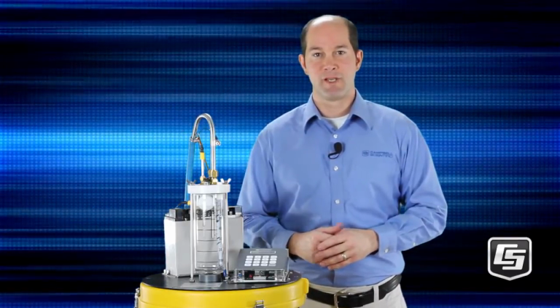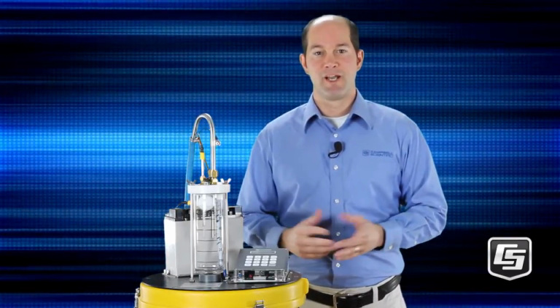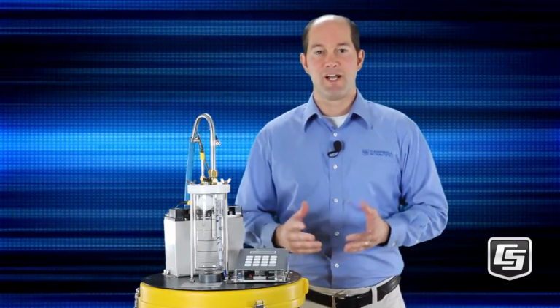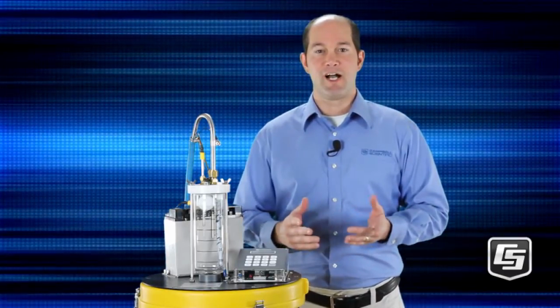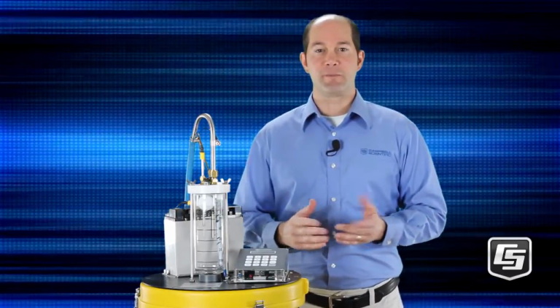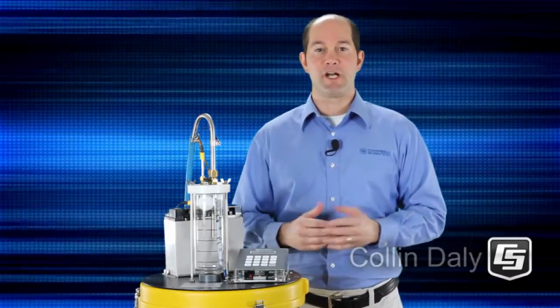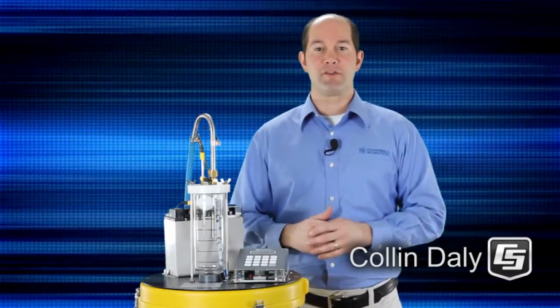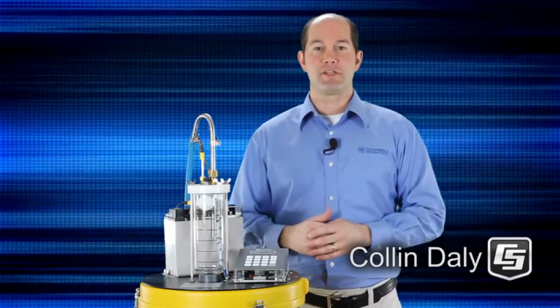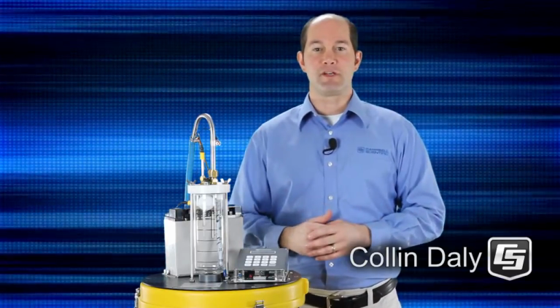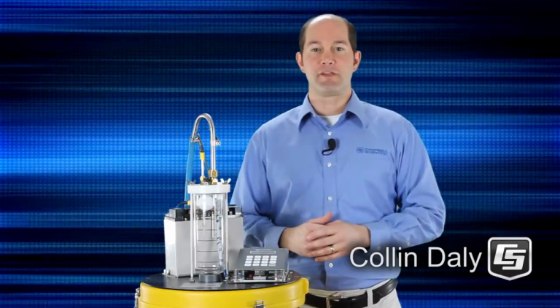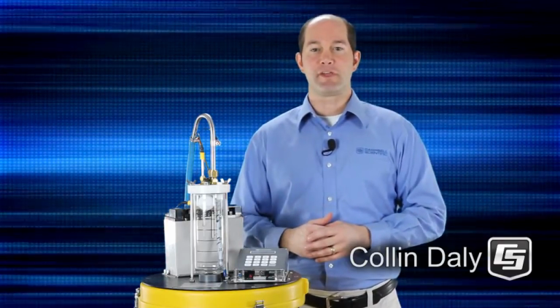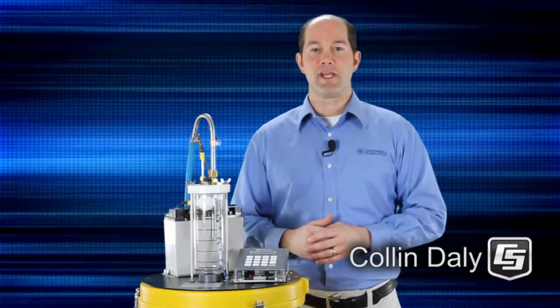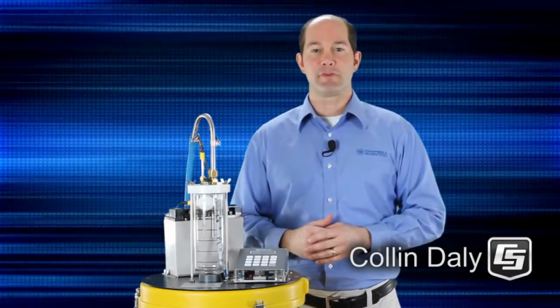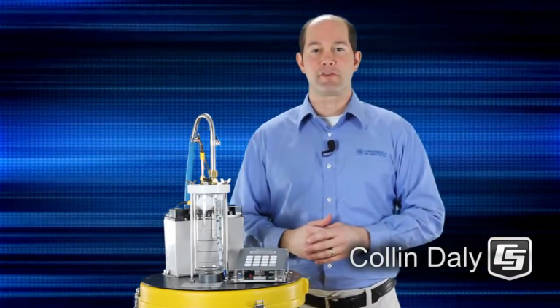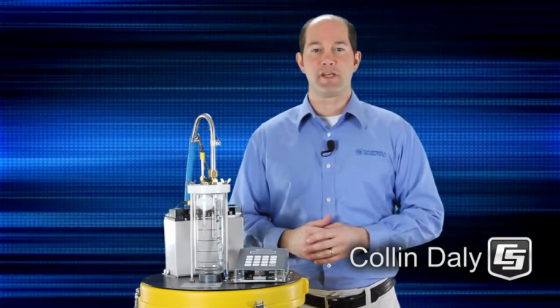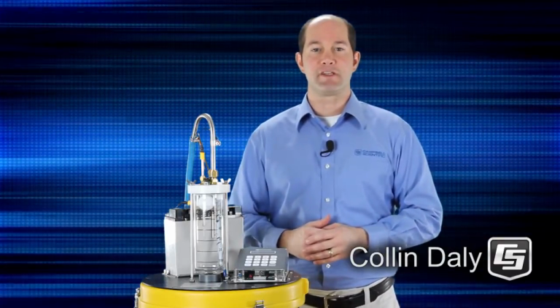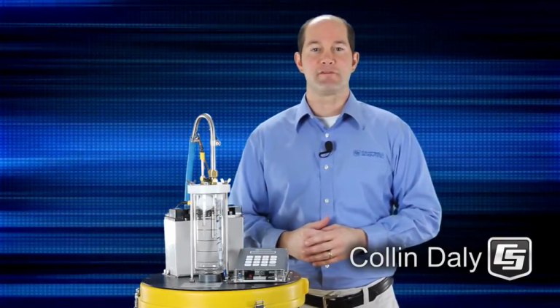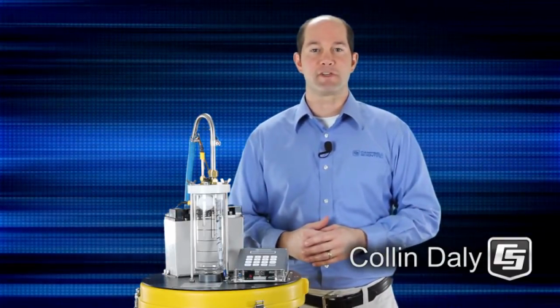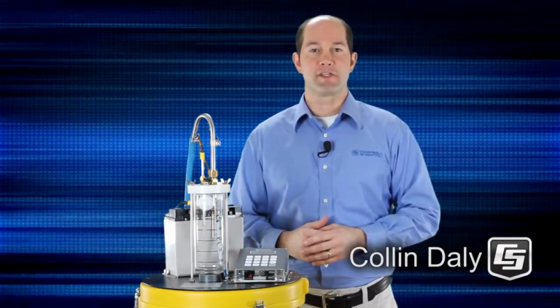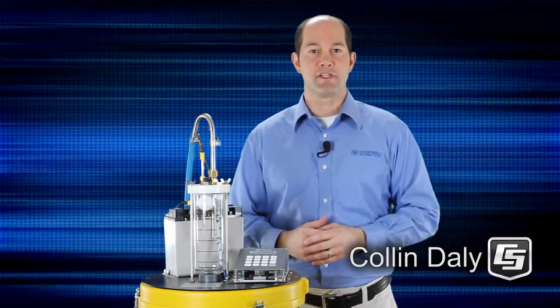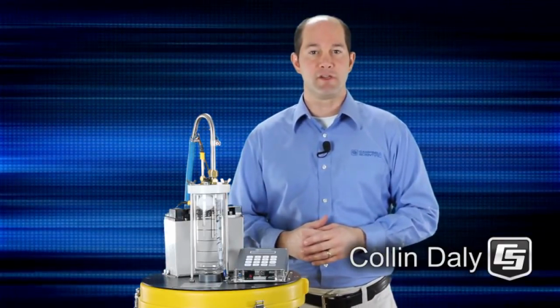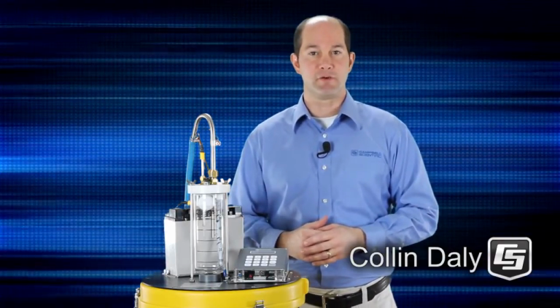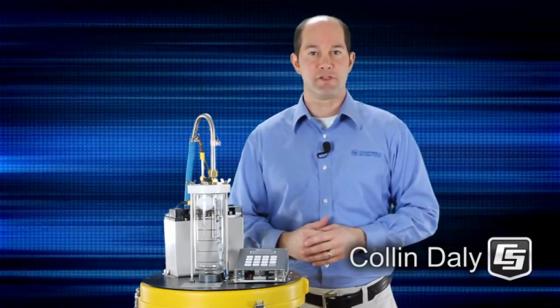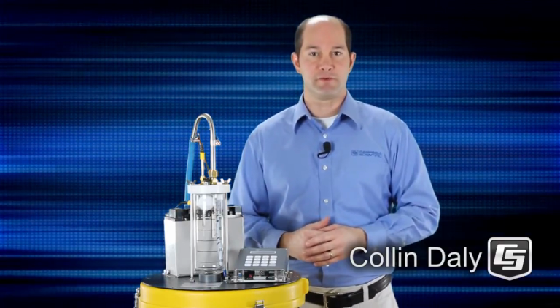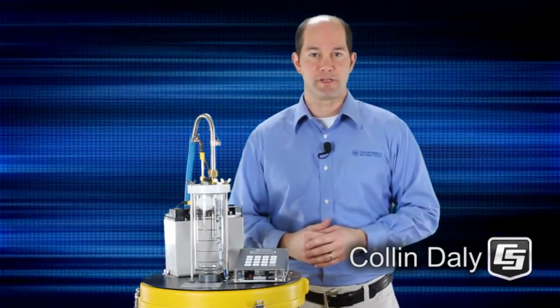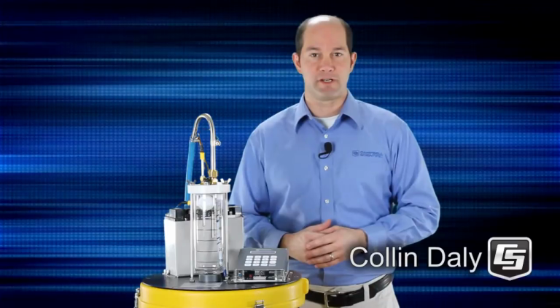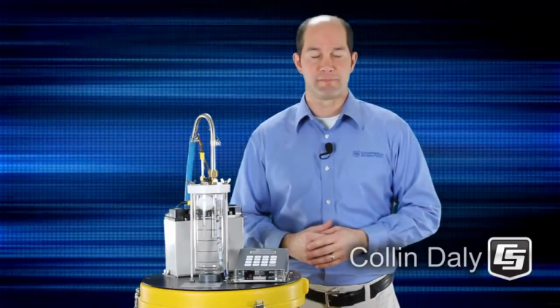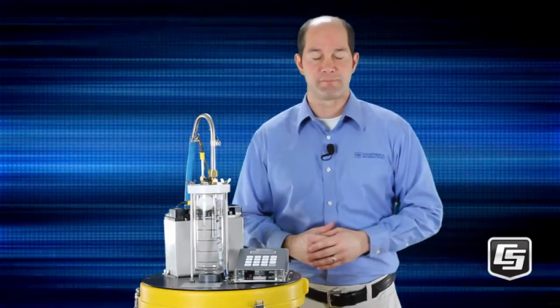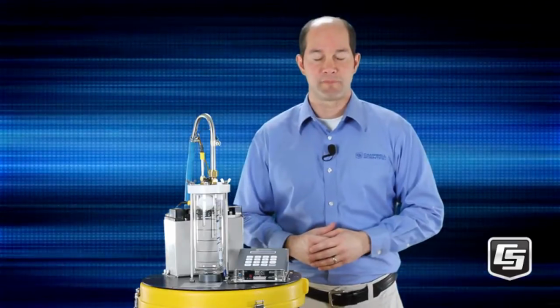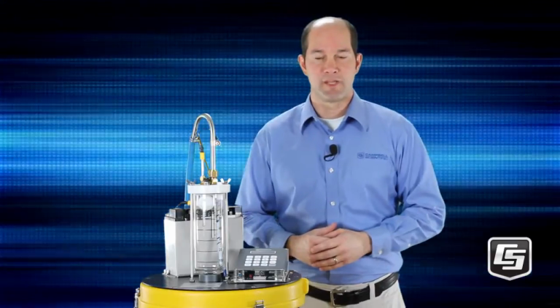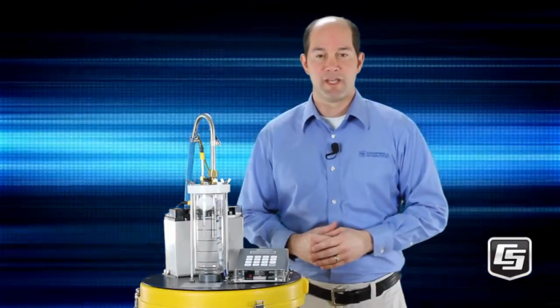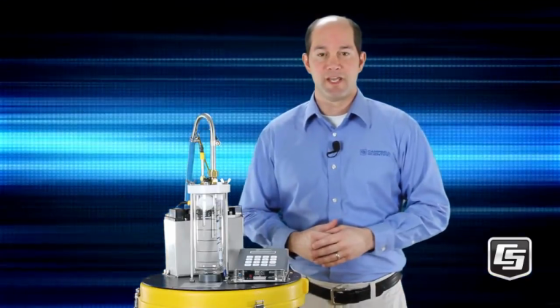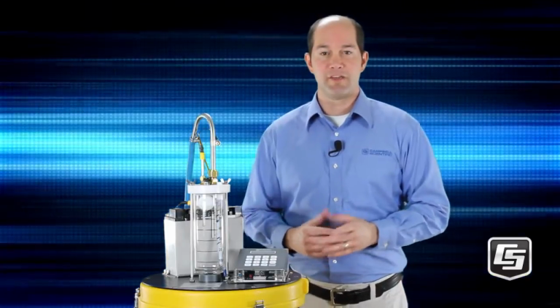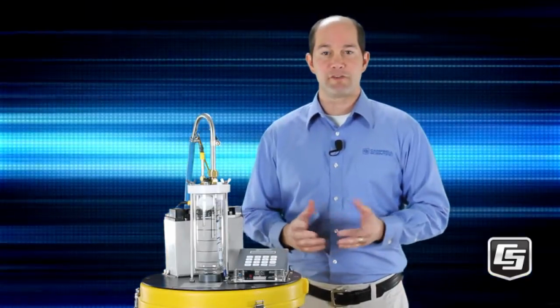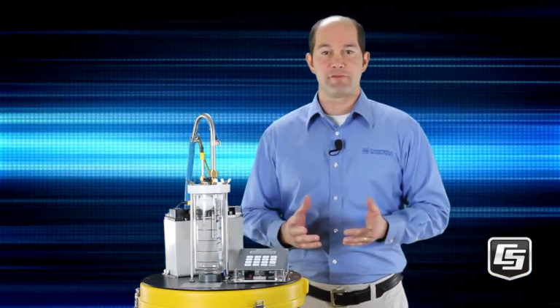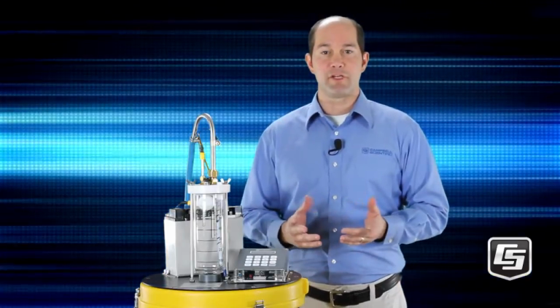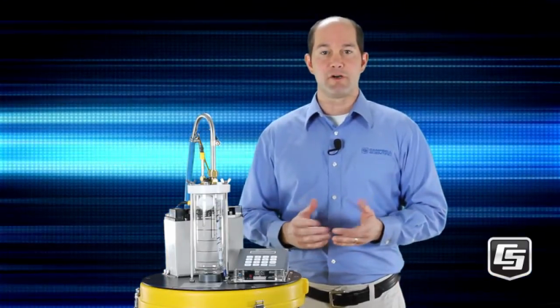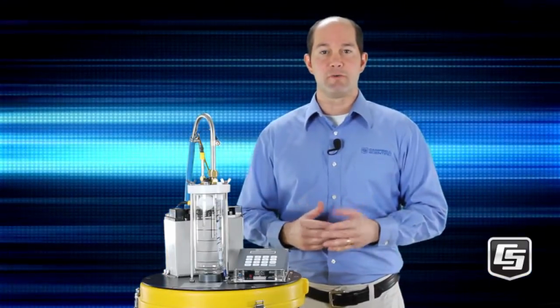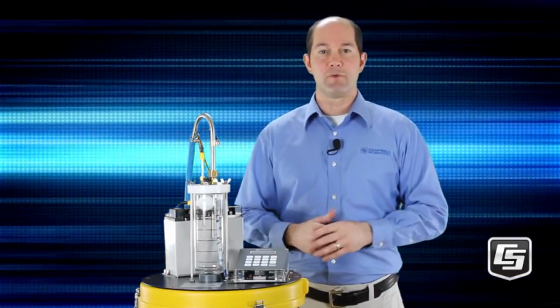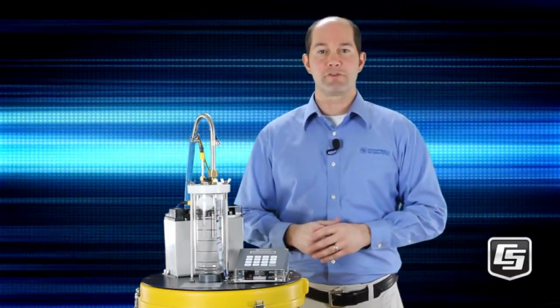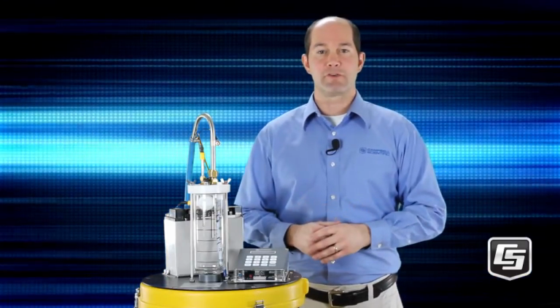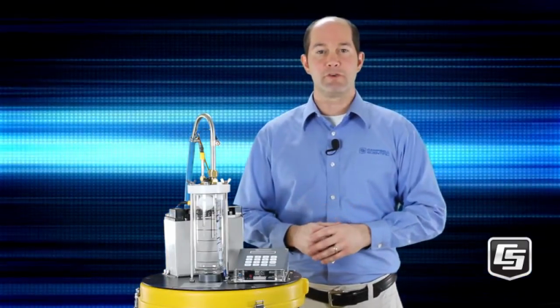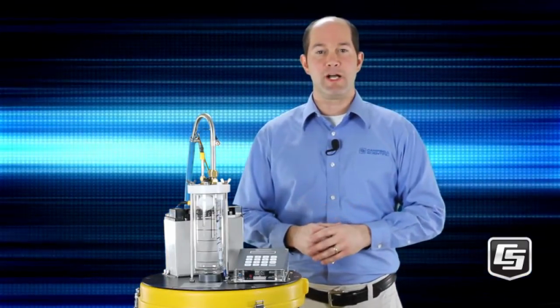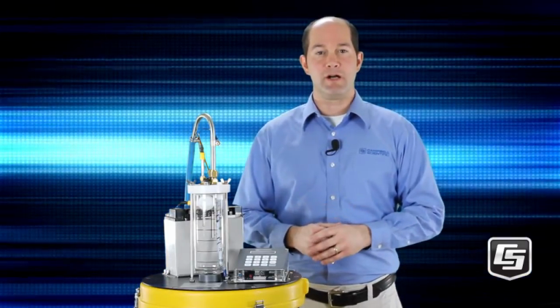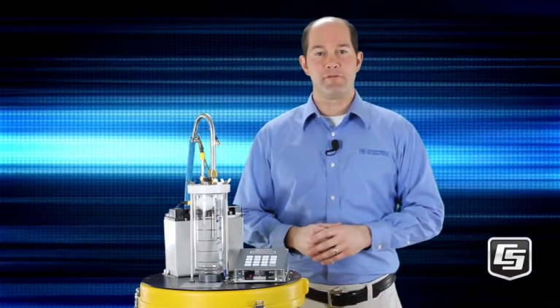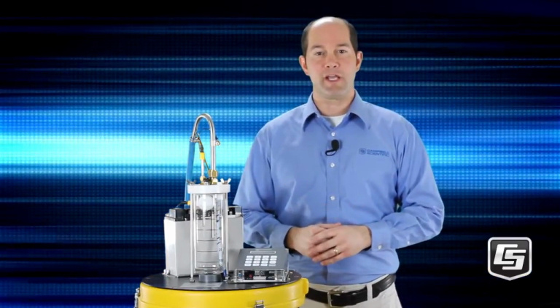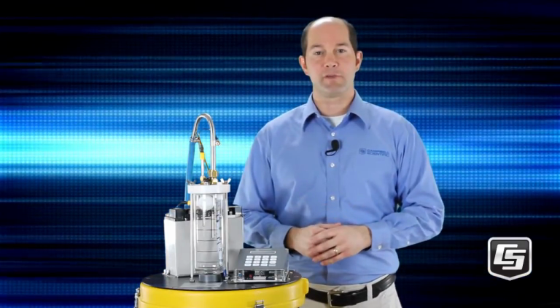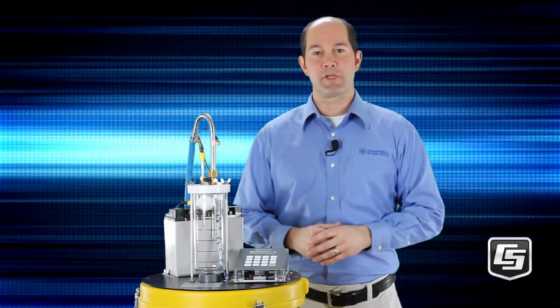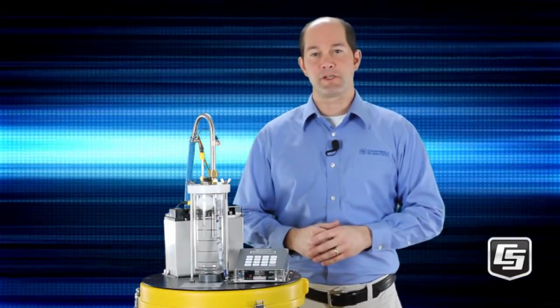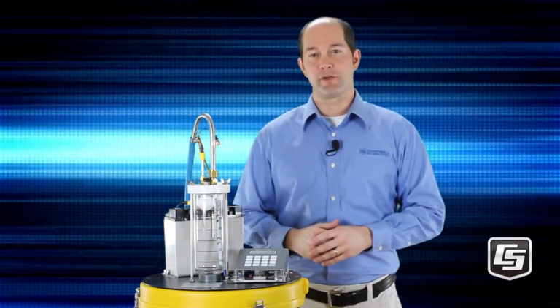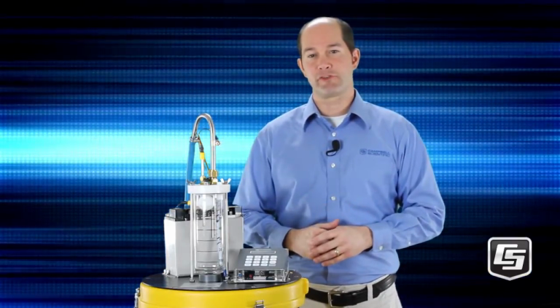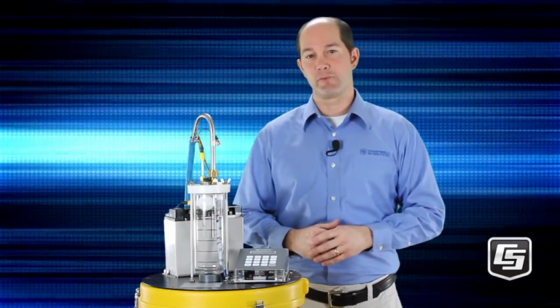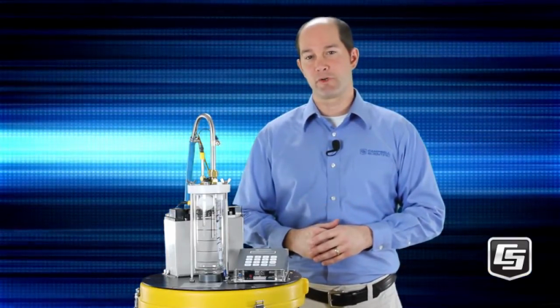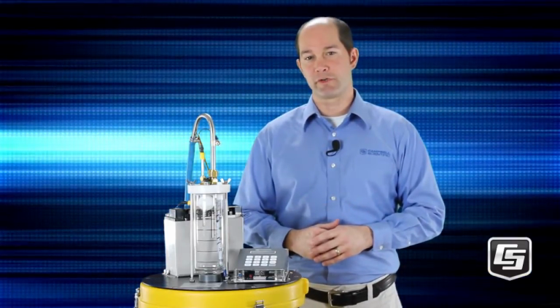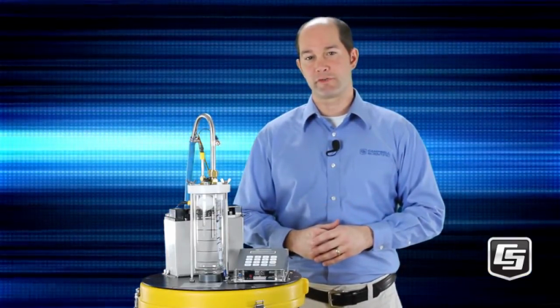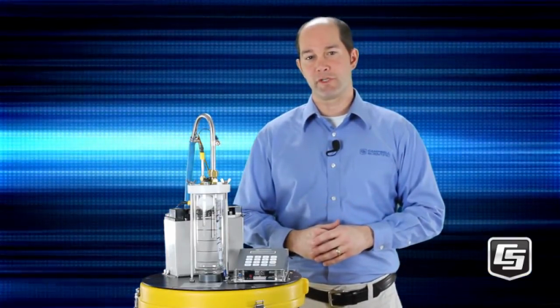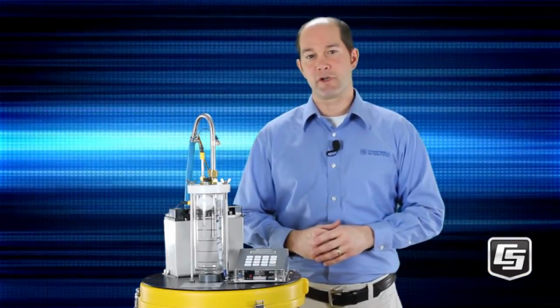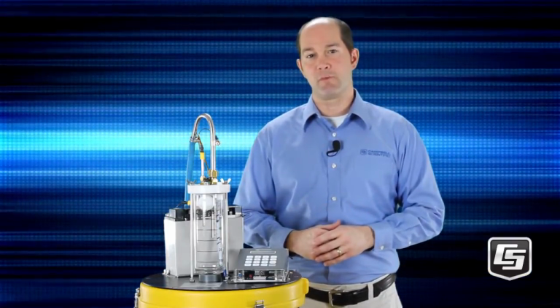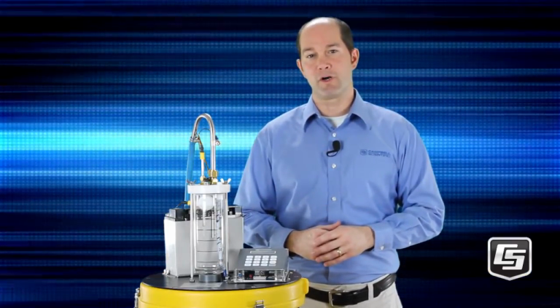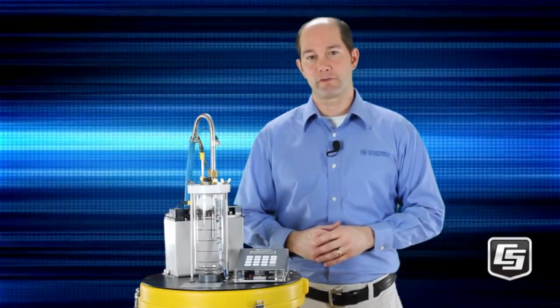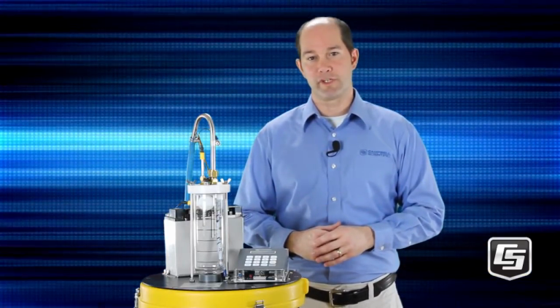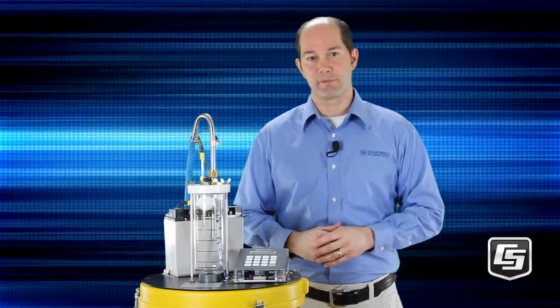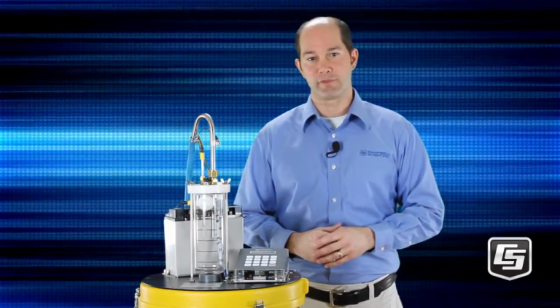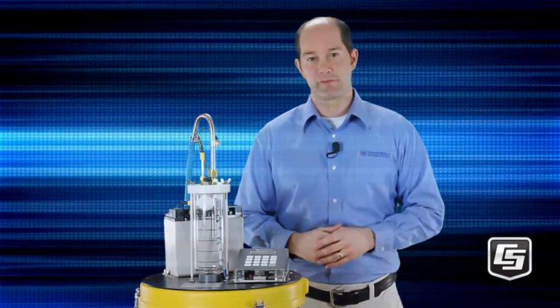I'm Colin Daly of Campbell Scientific in Logan, Utah. In this video, we'll show you how vacuum technology works in our water samplers.